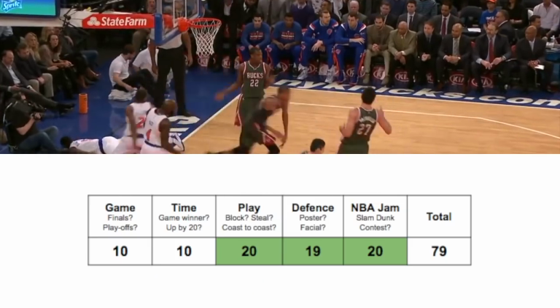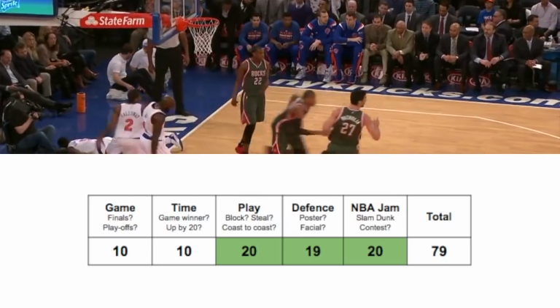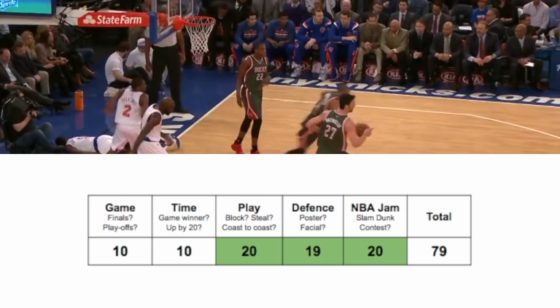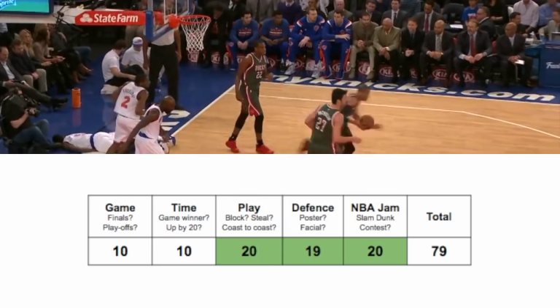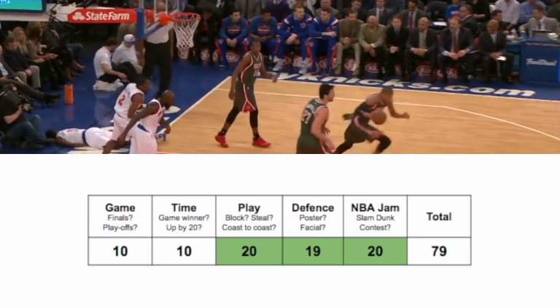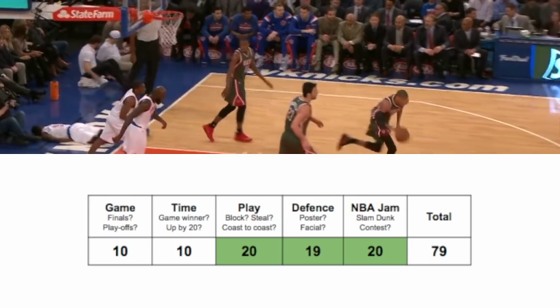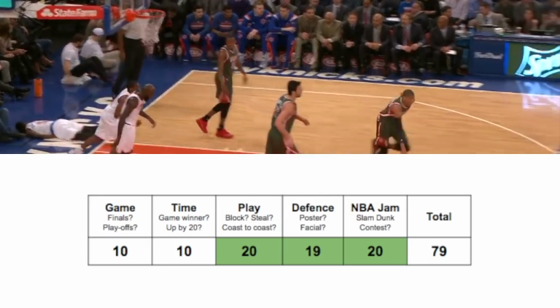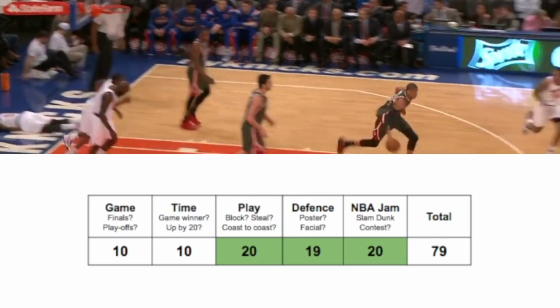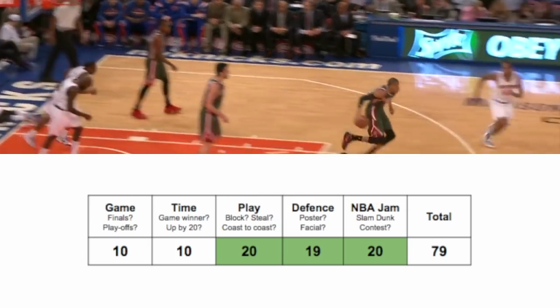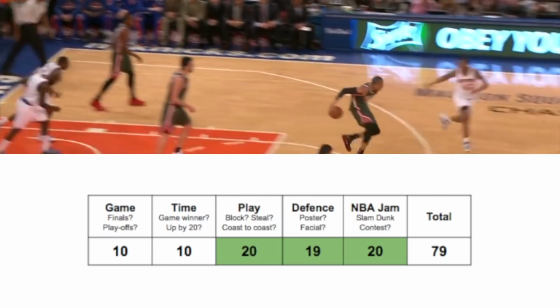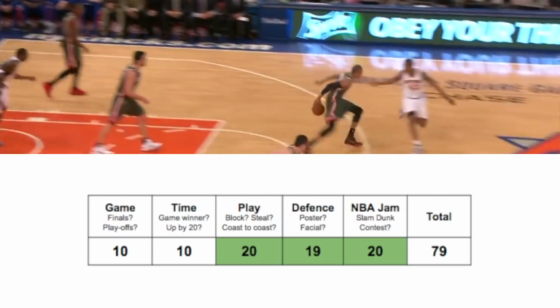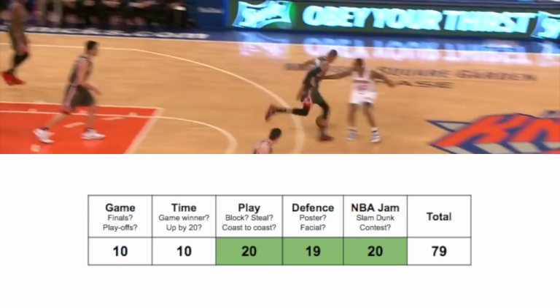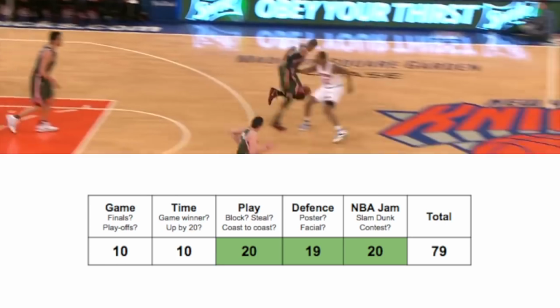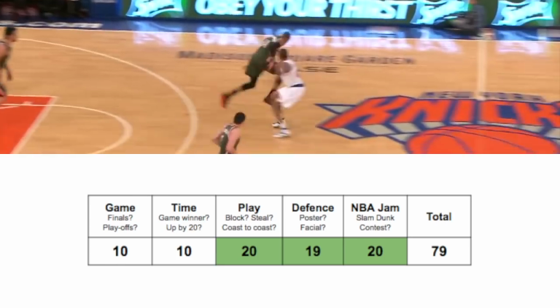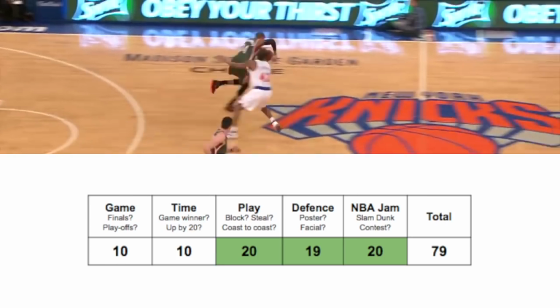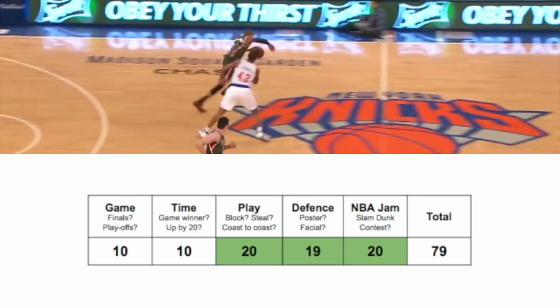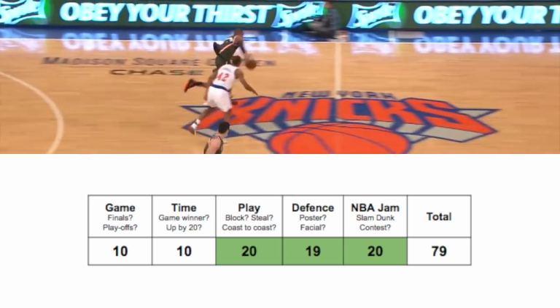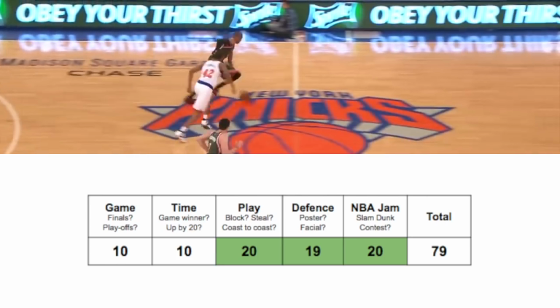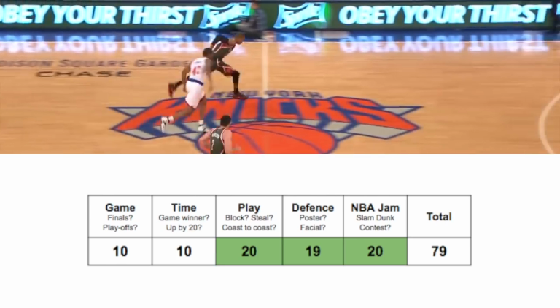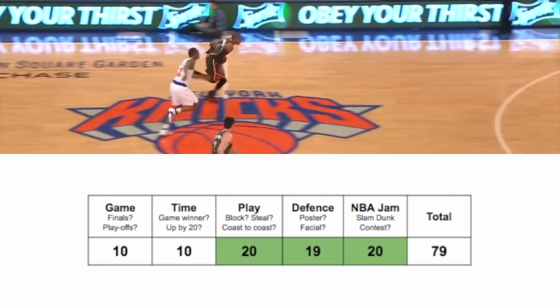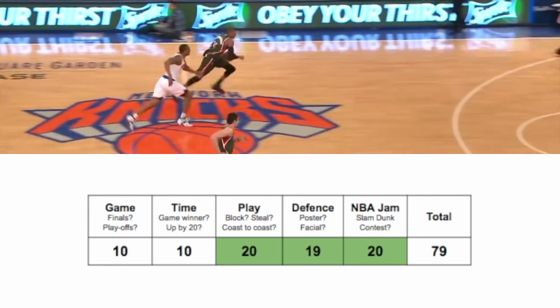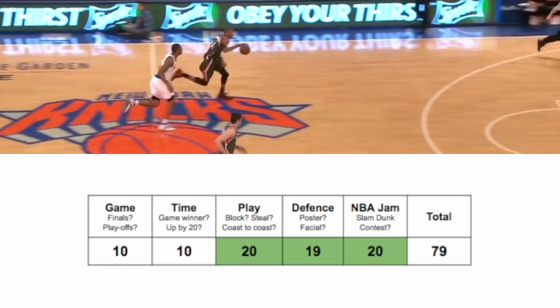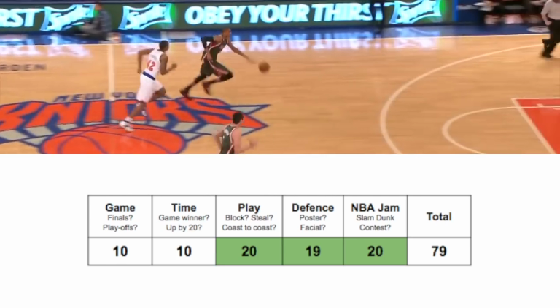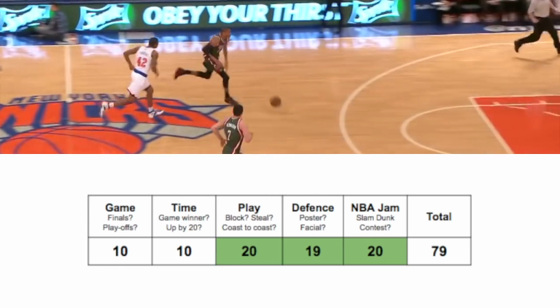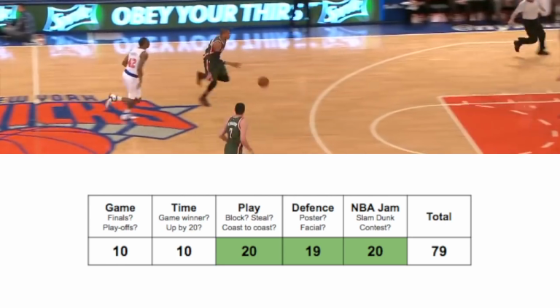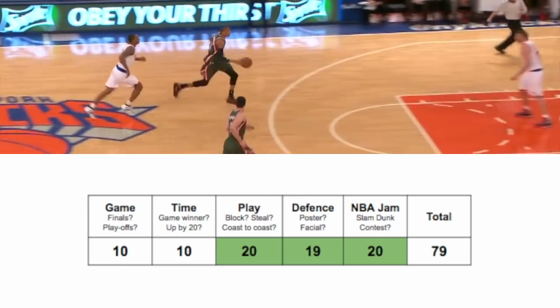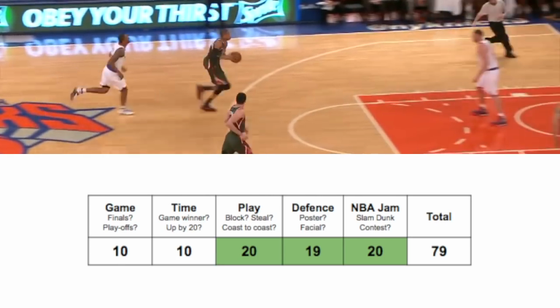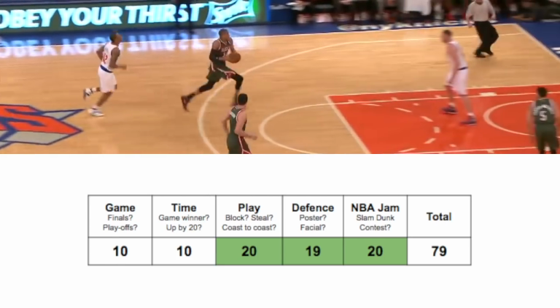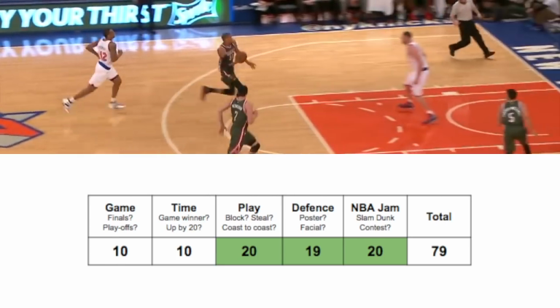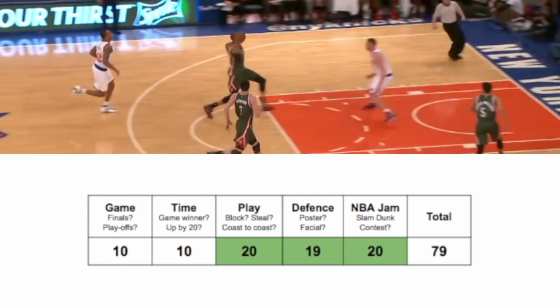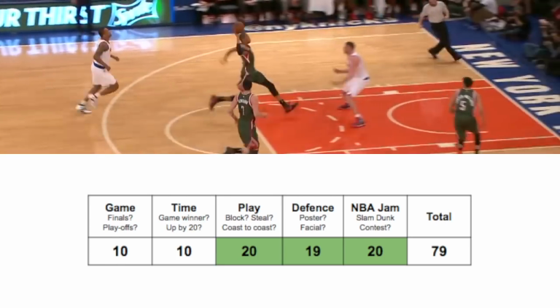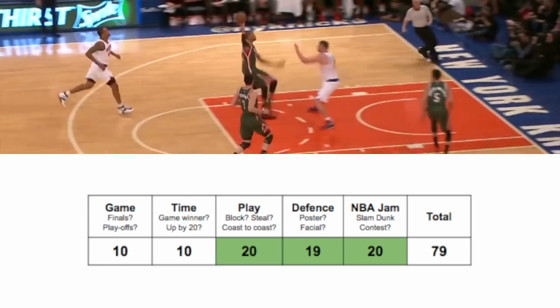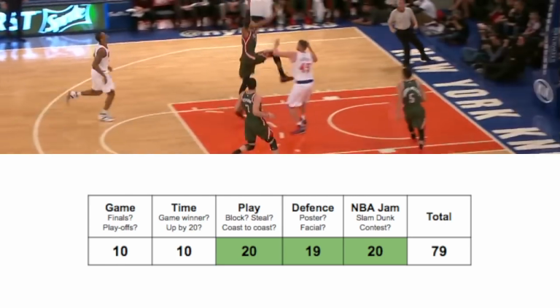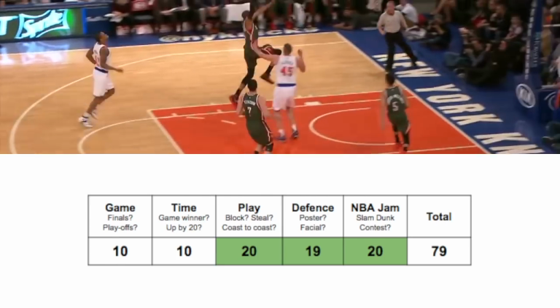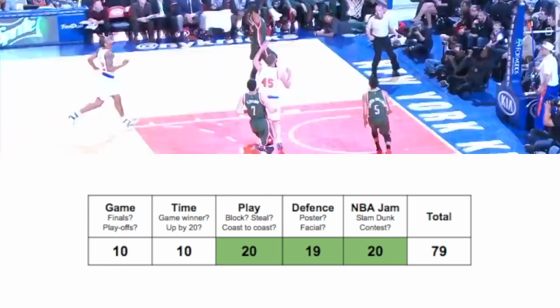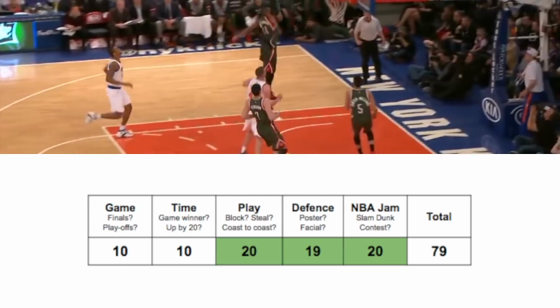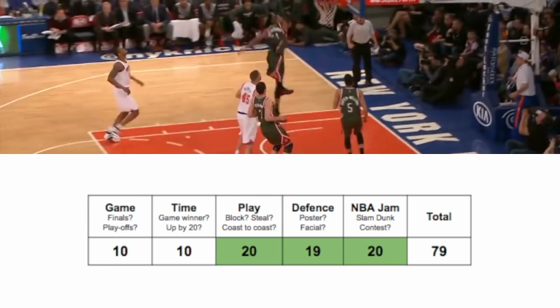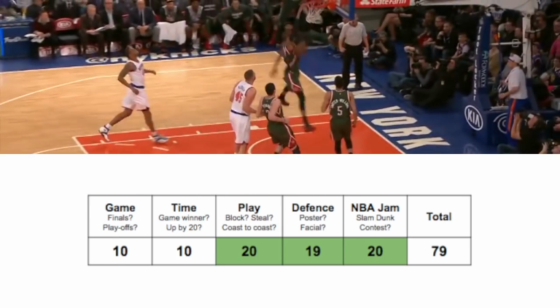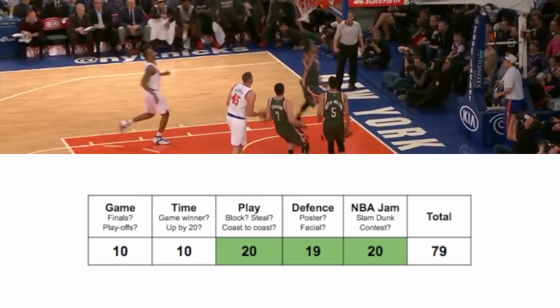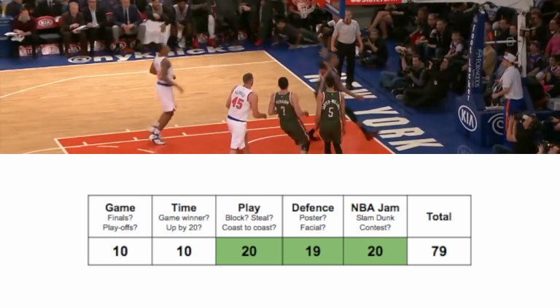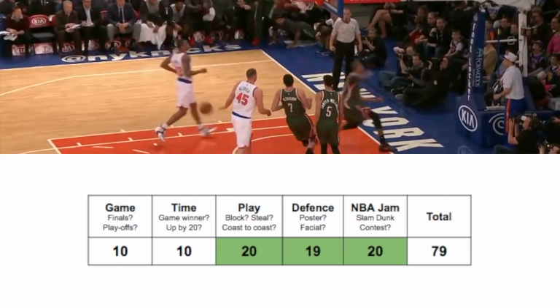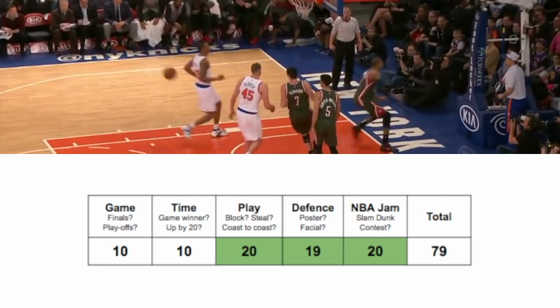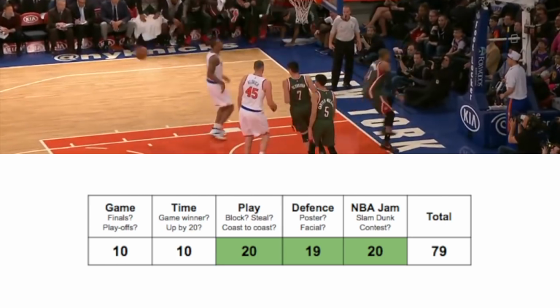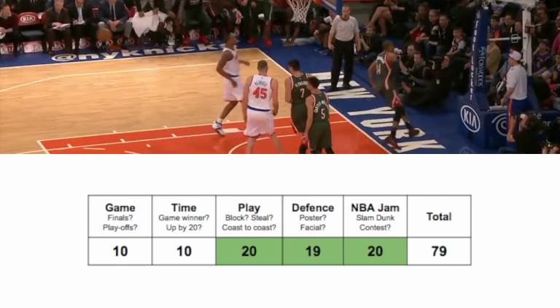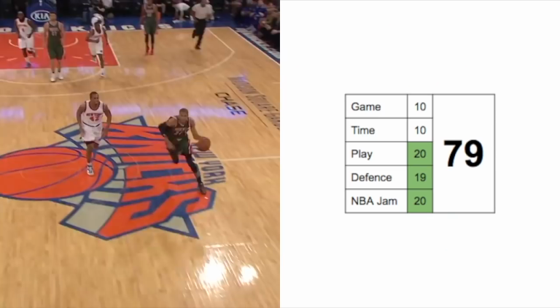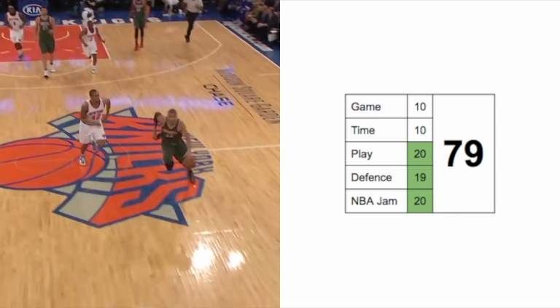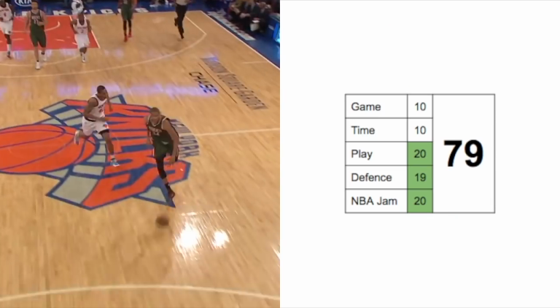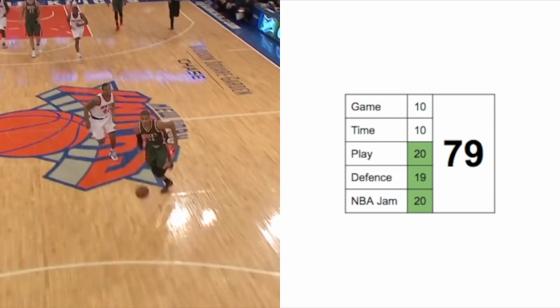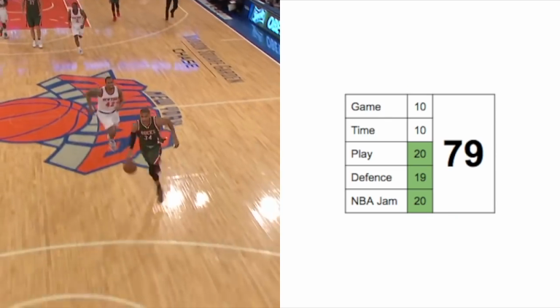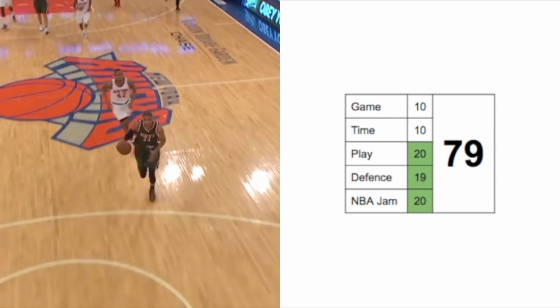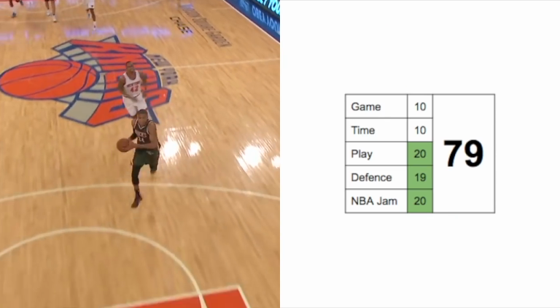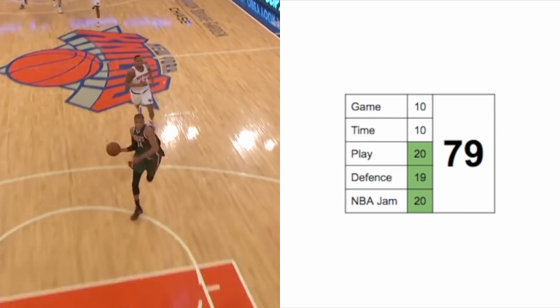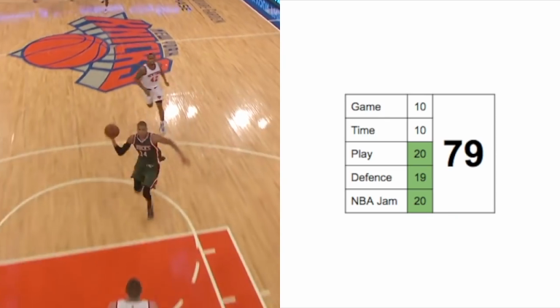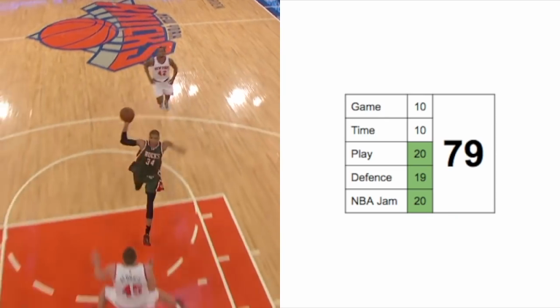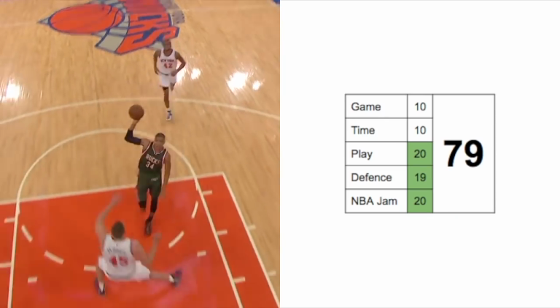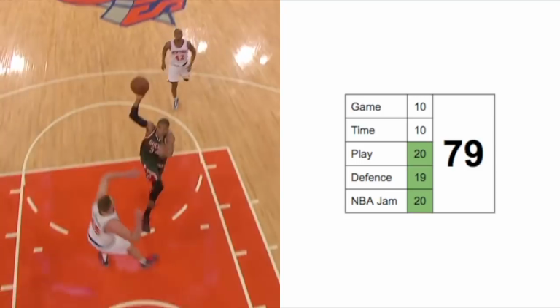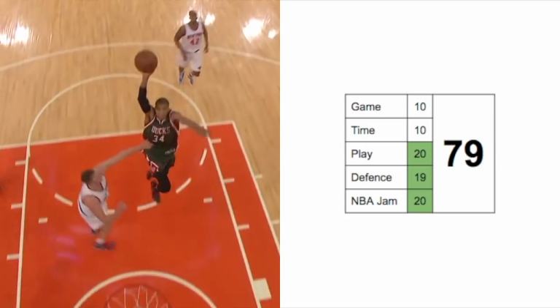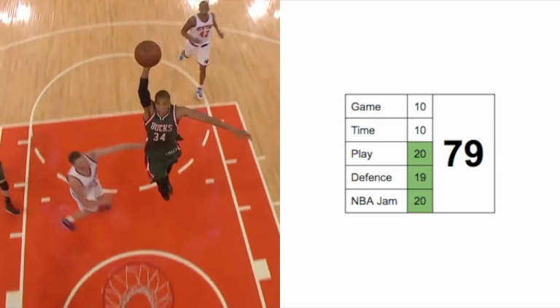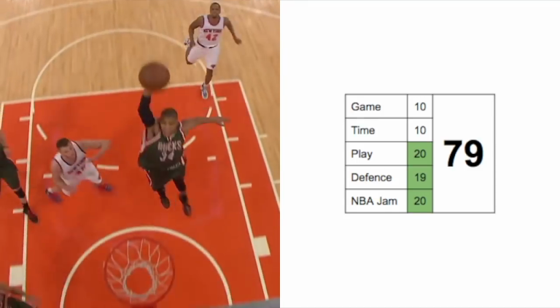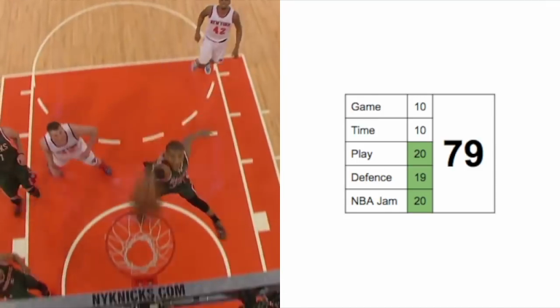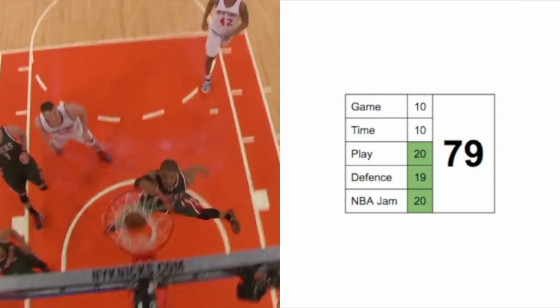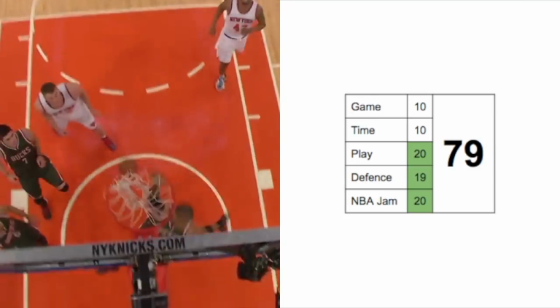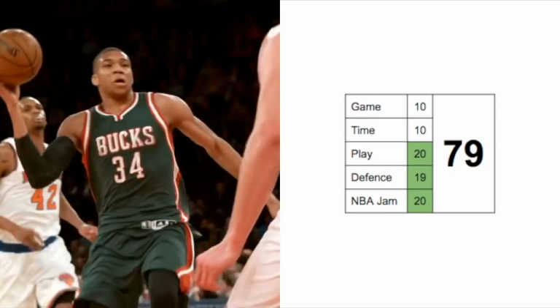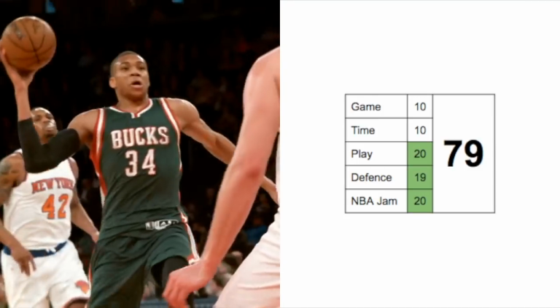Number two: this is at the Garden — behind the back, and the defender moves out of the way. Yeah, that's a nice choice to be made there.